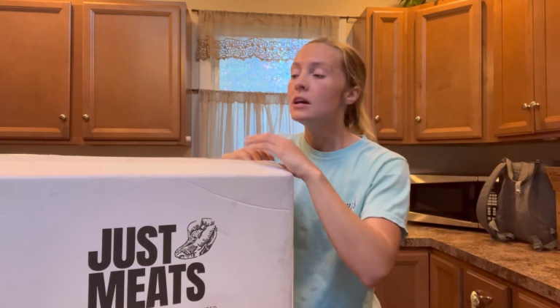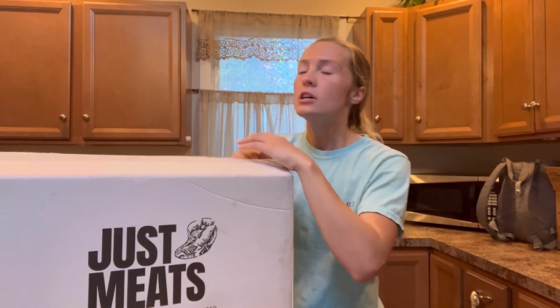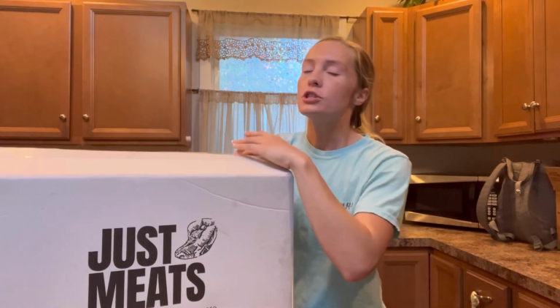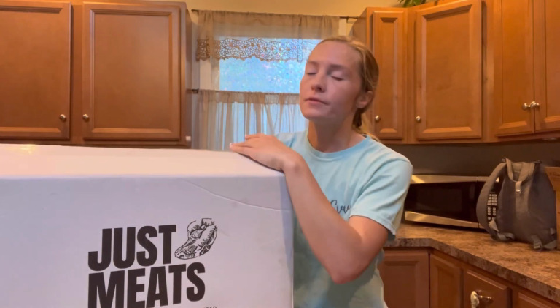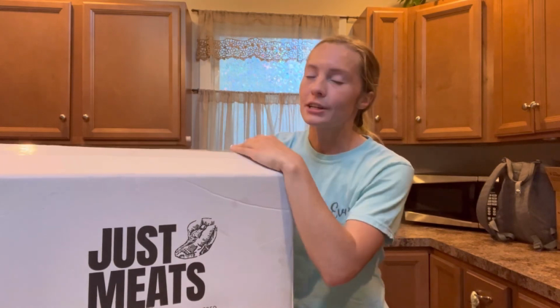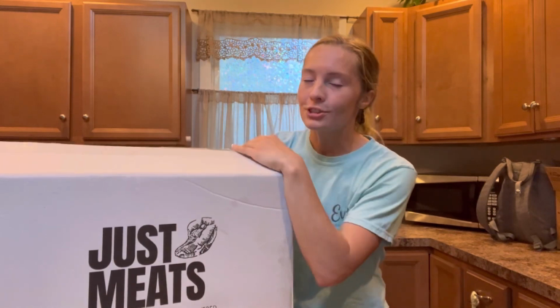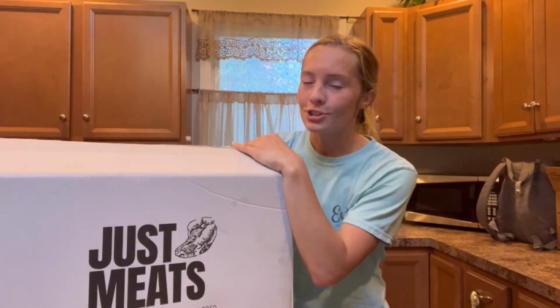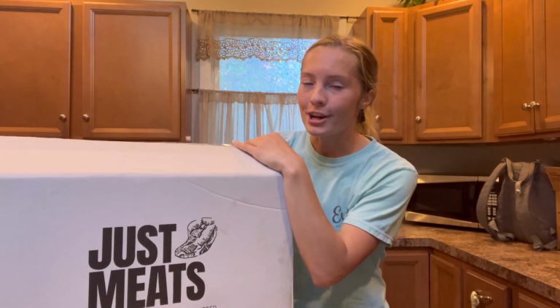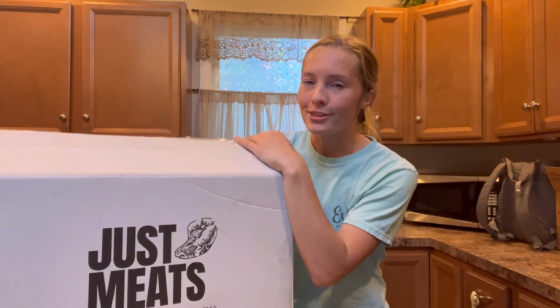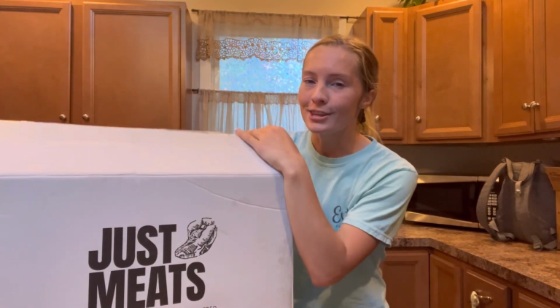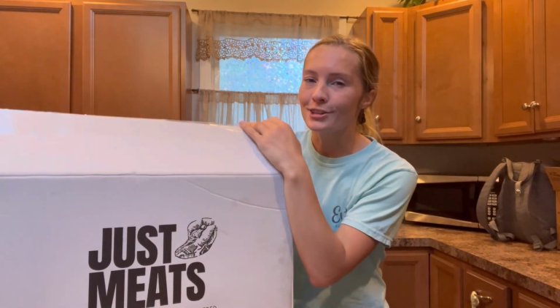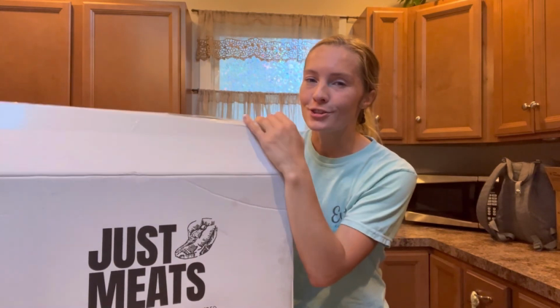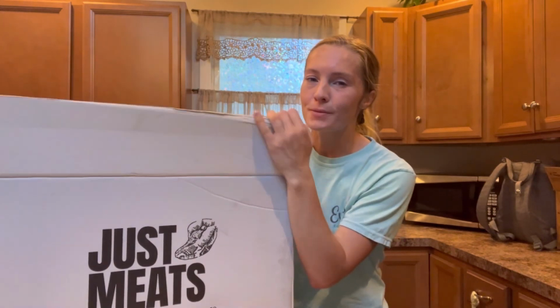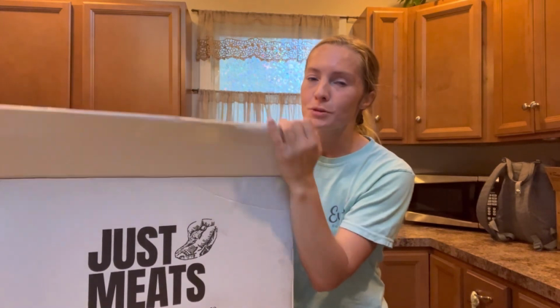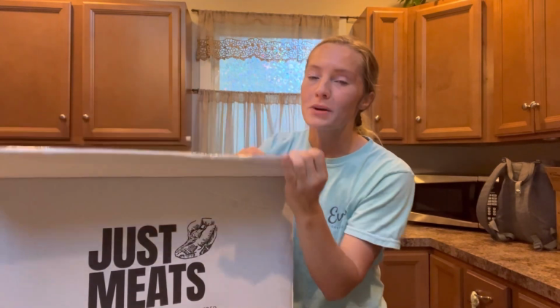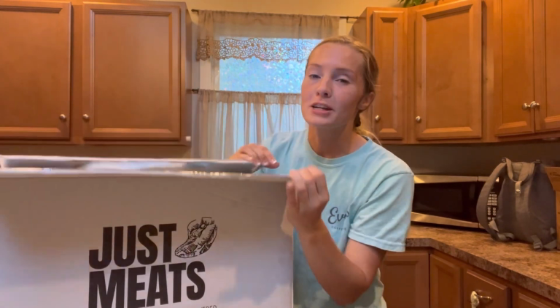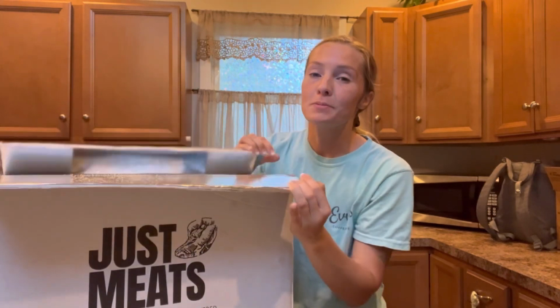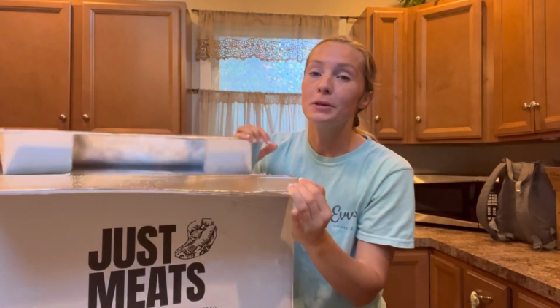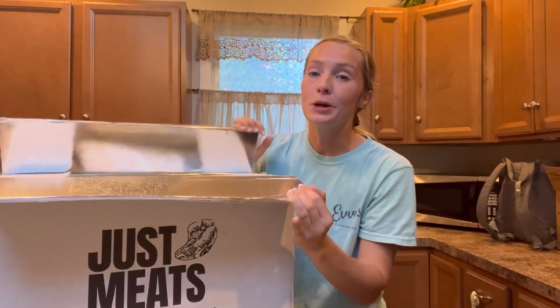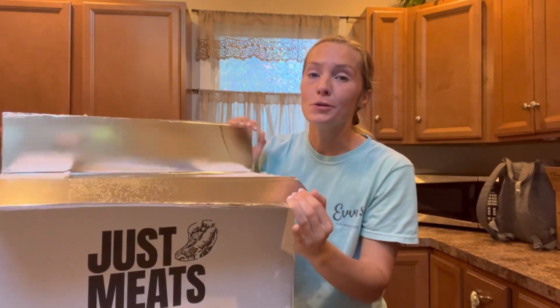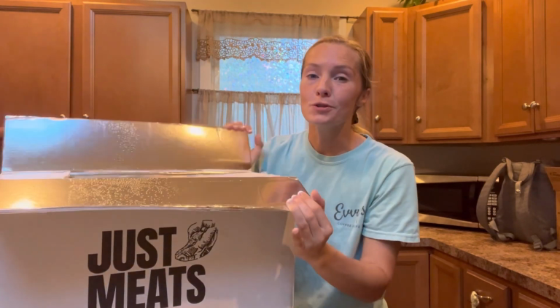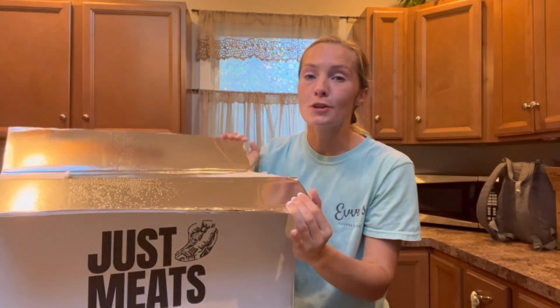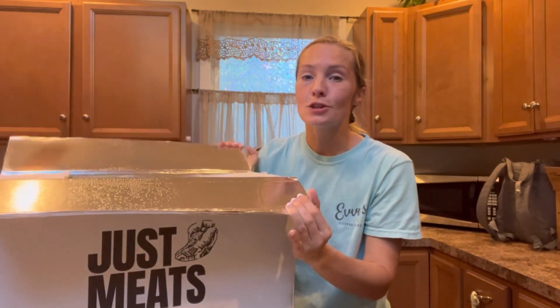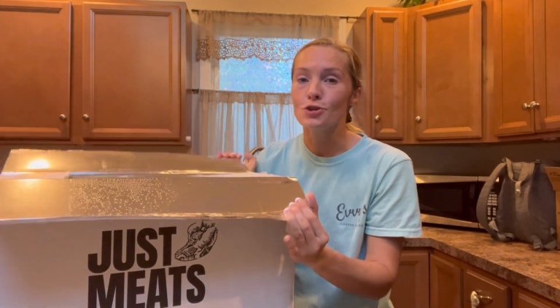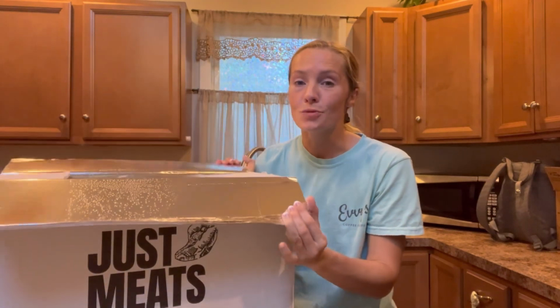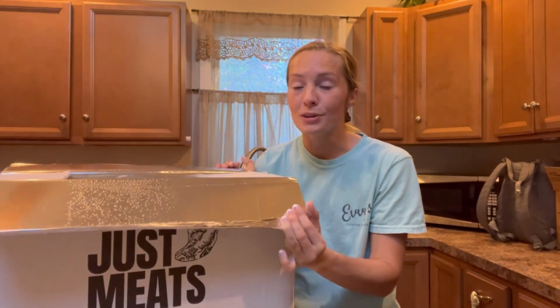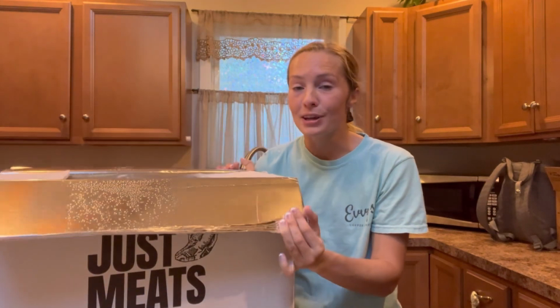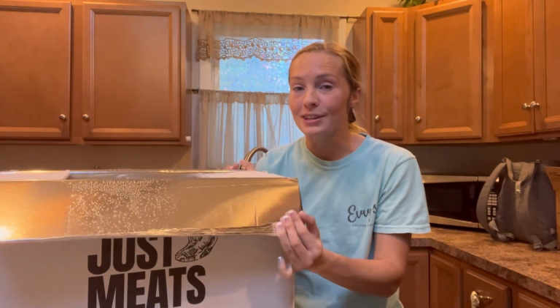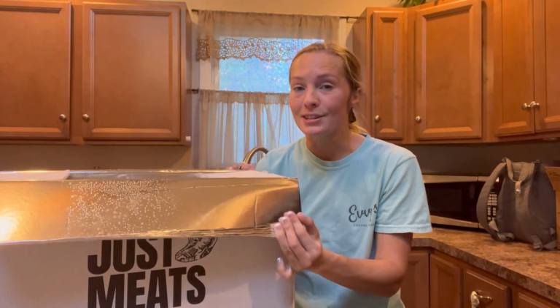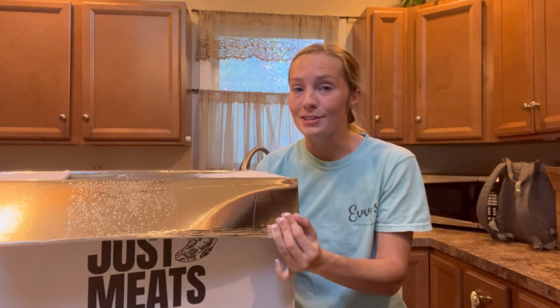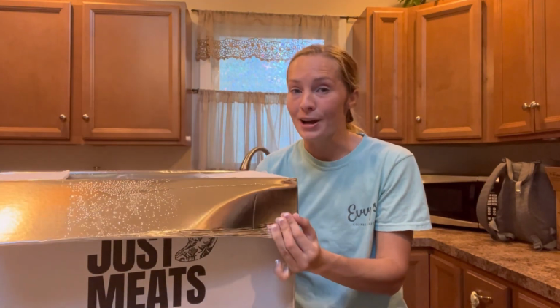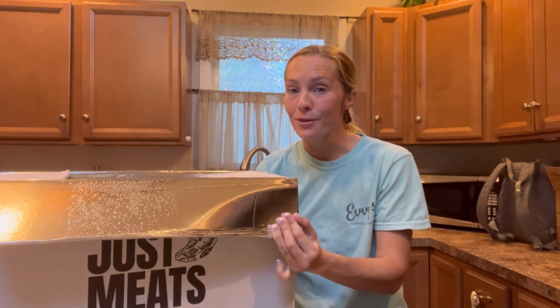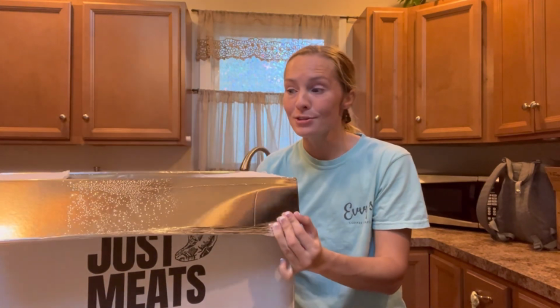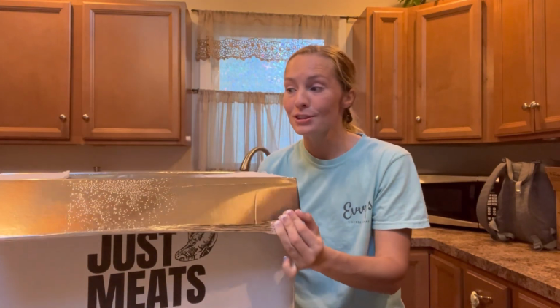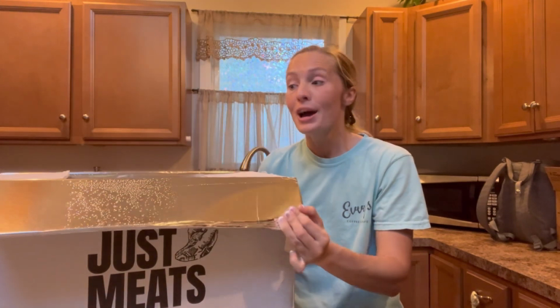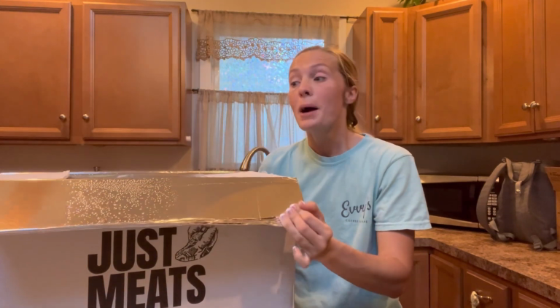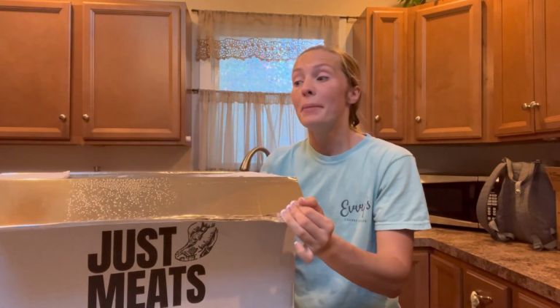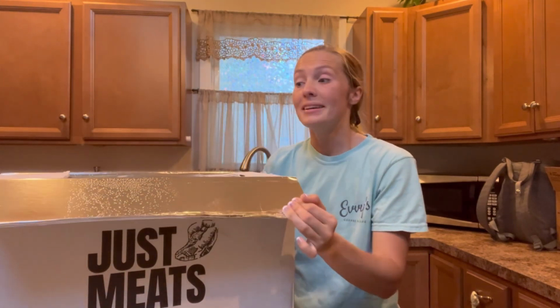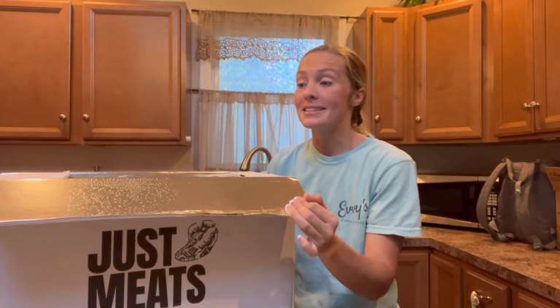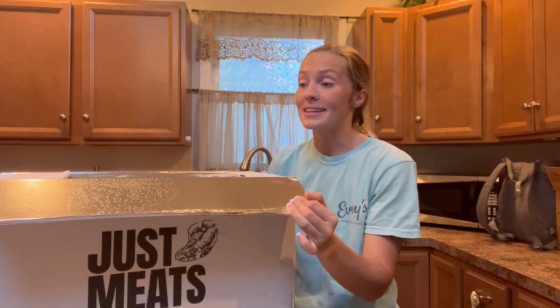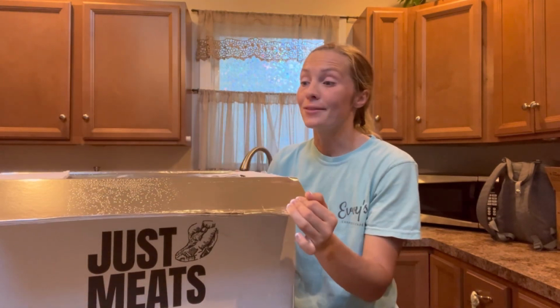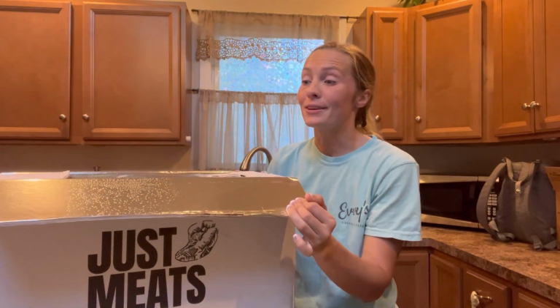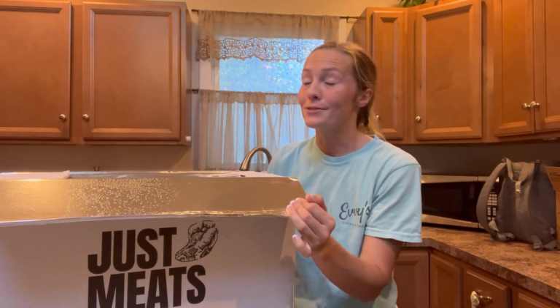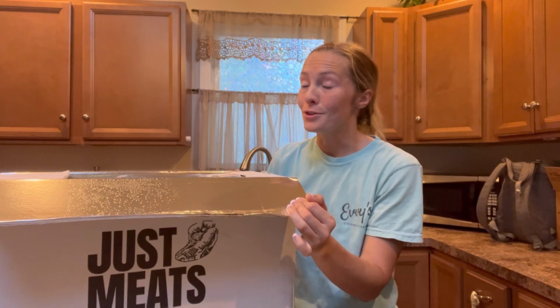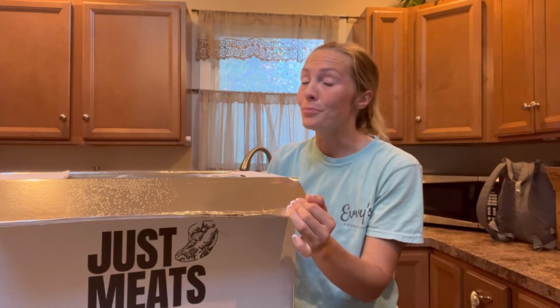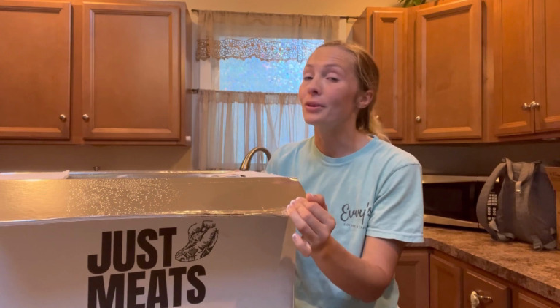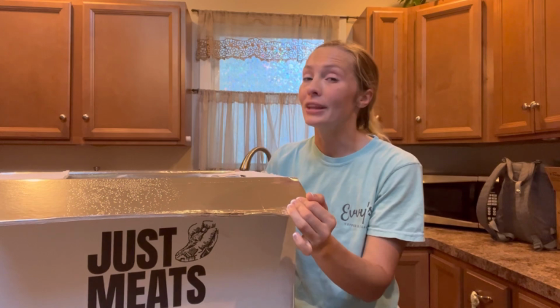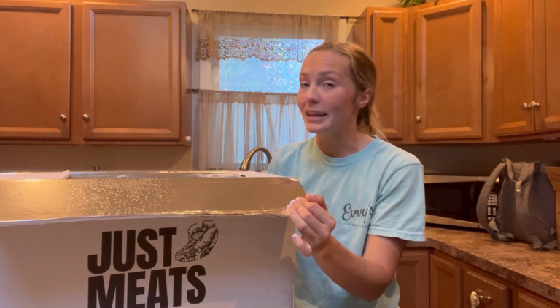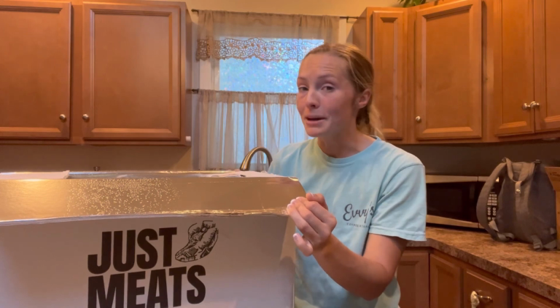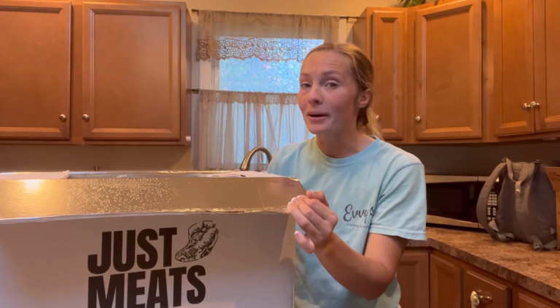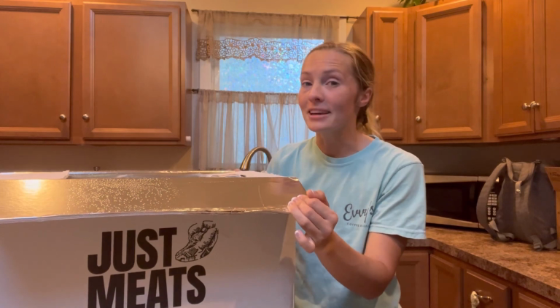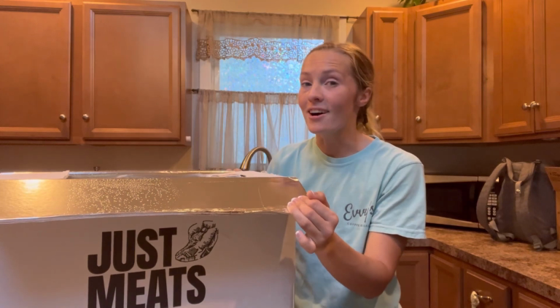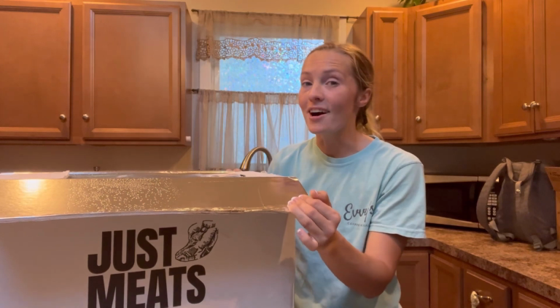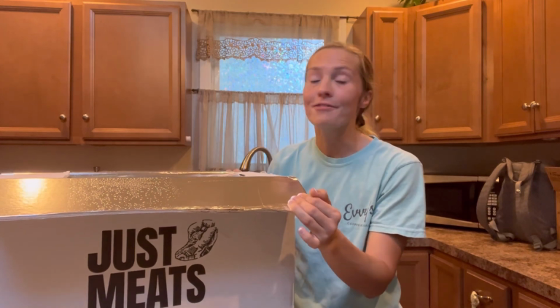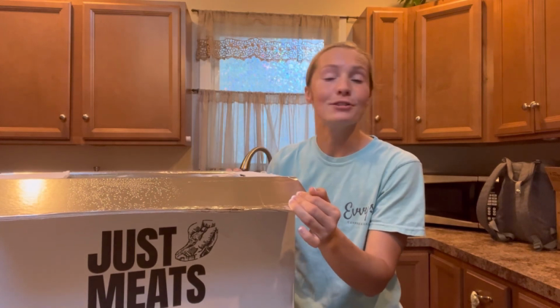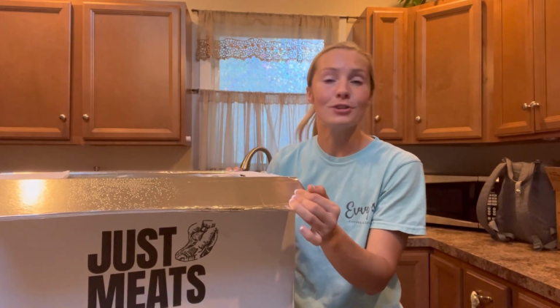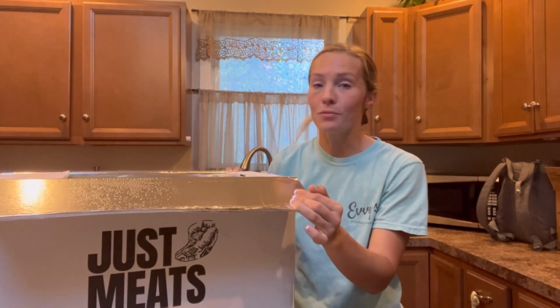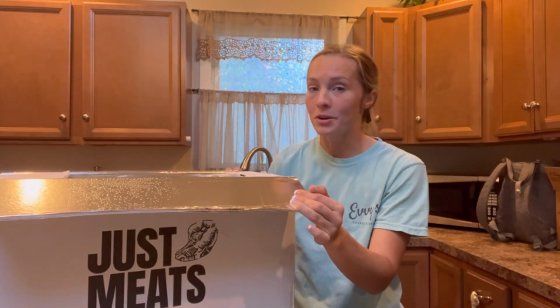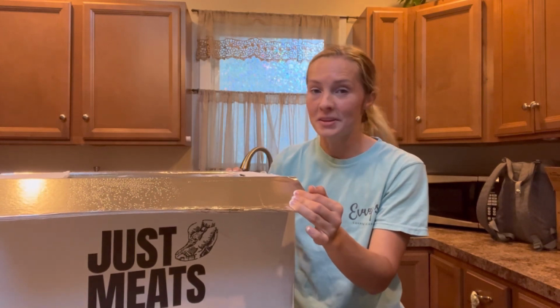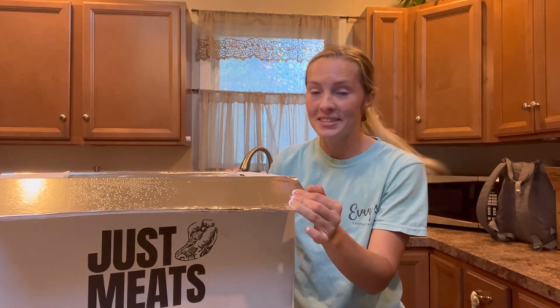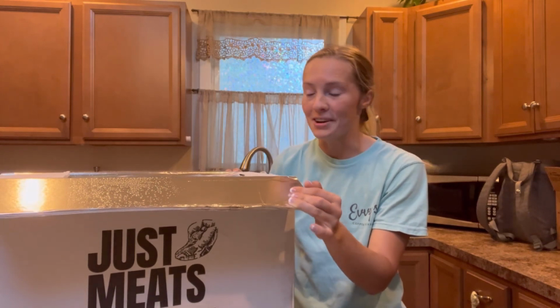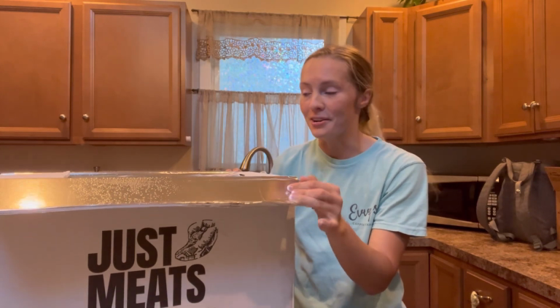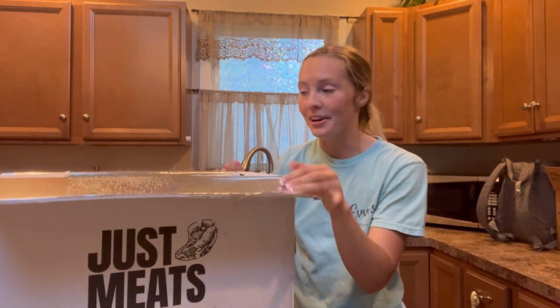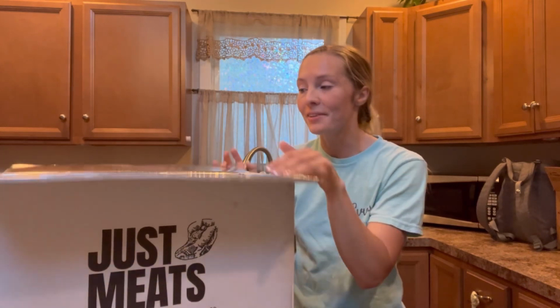Don't forget to check the description box below so that you can get a discount. My discount gets you plenty of money off — you don't want to miss out on it.